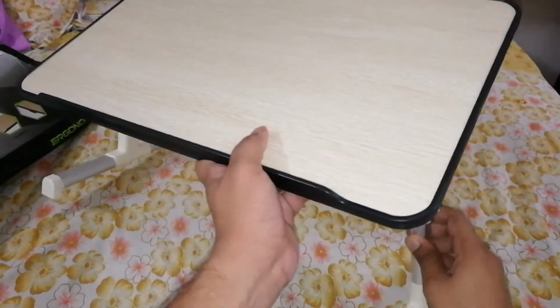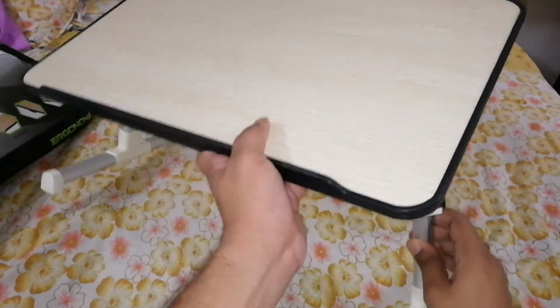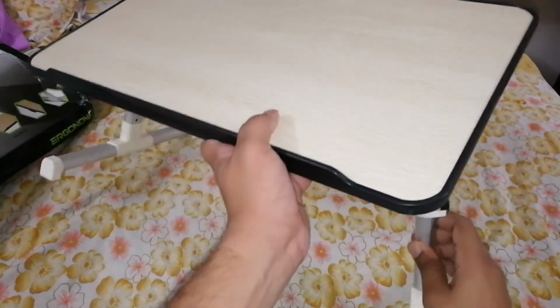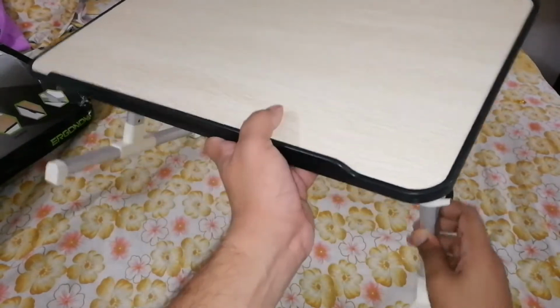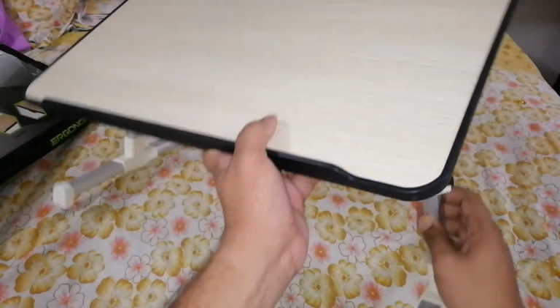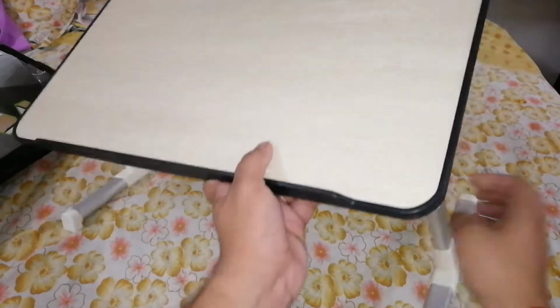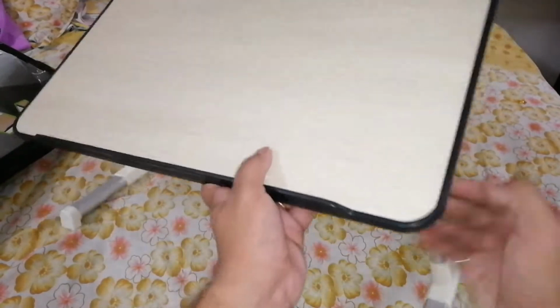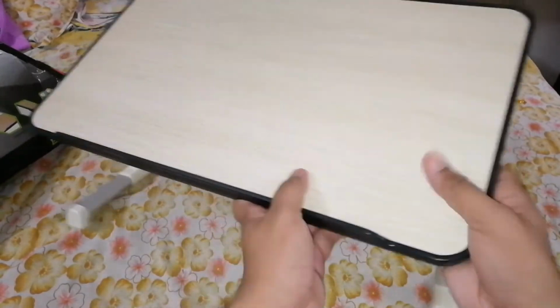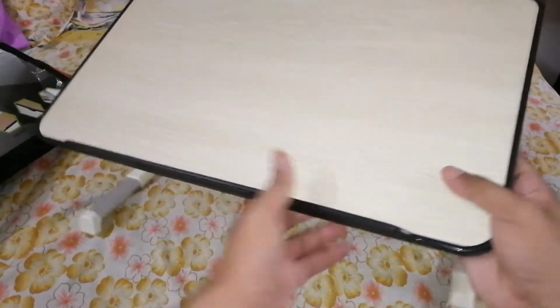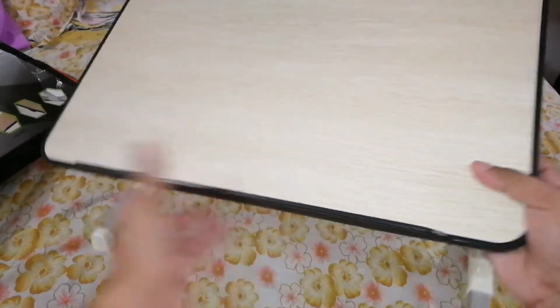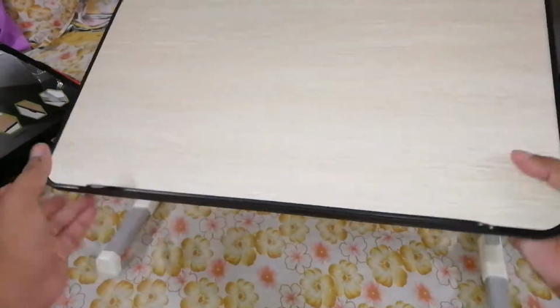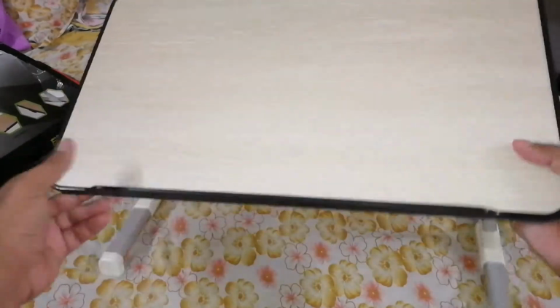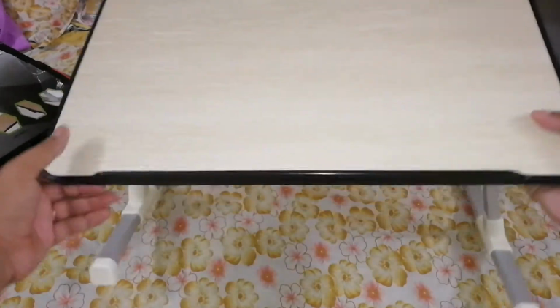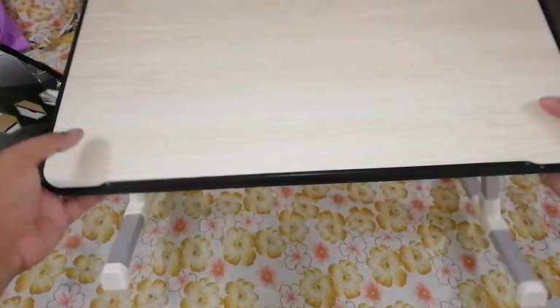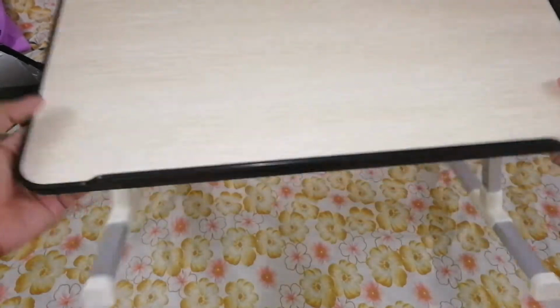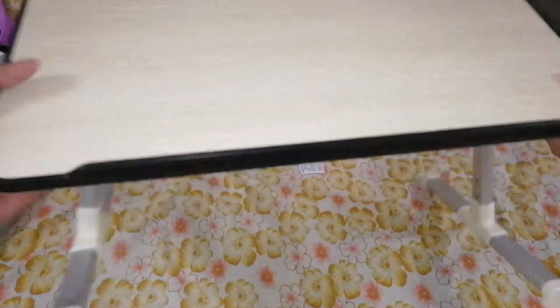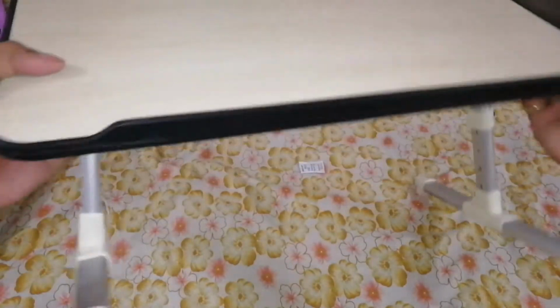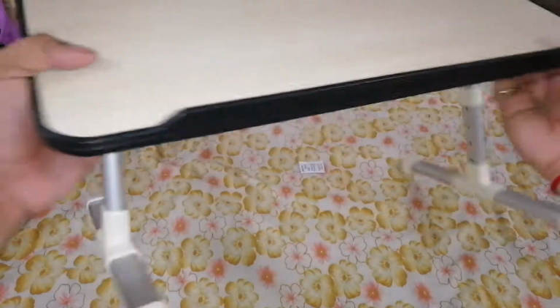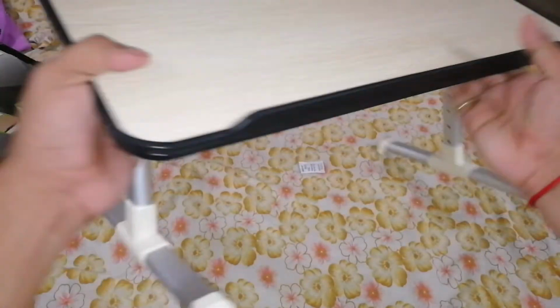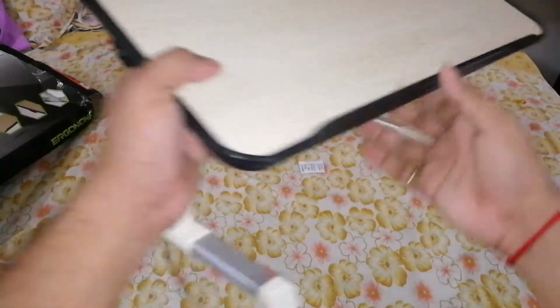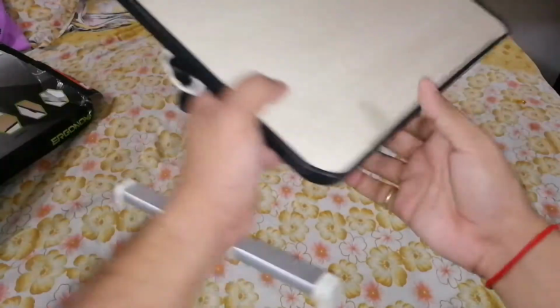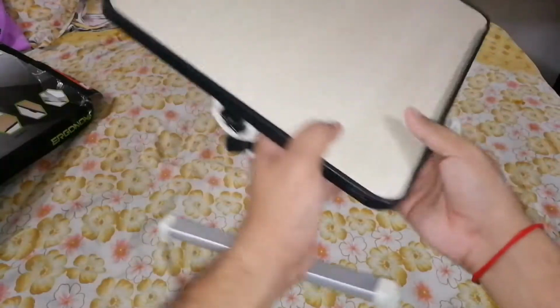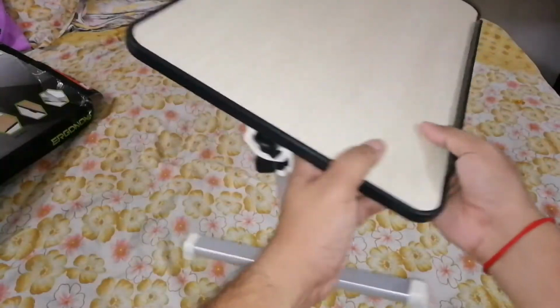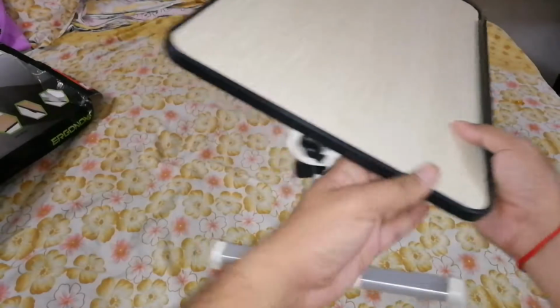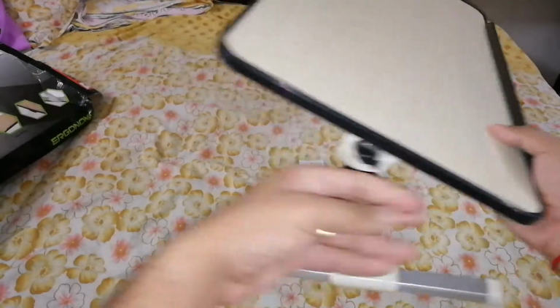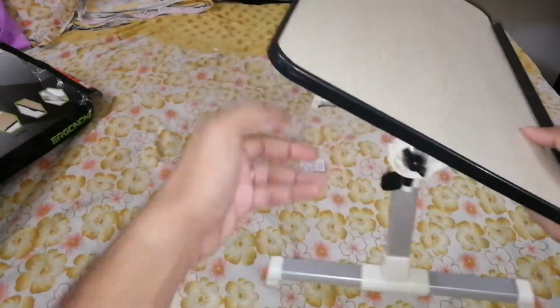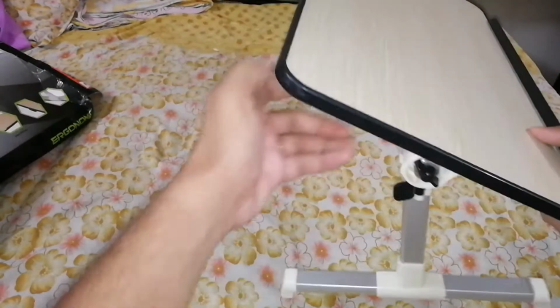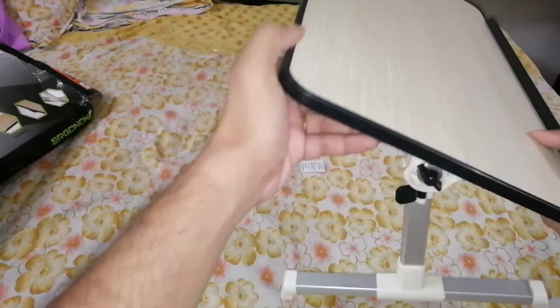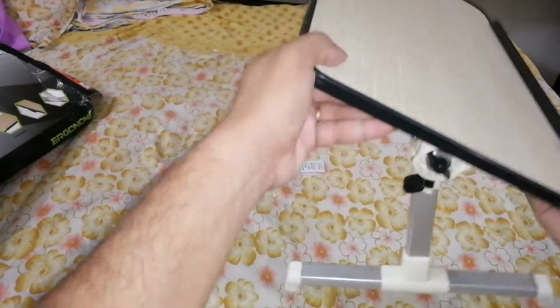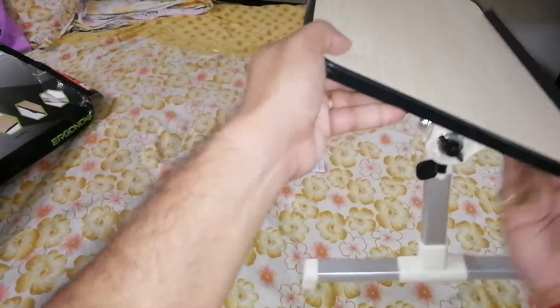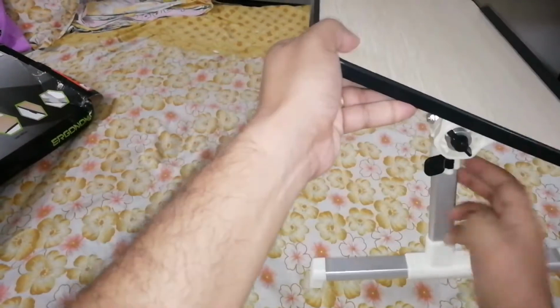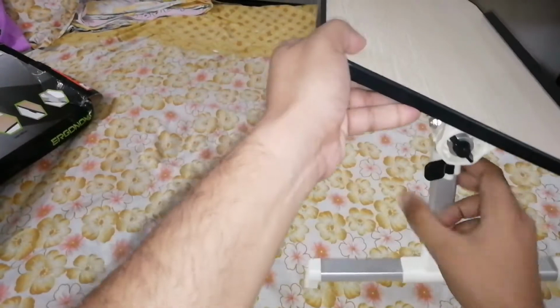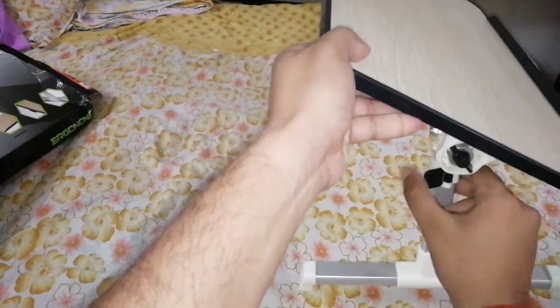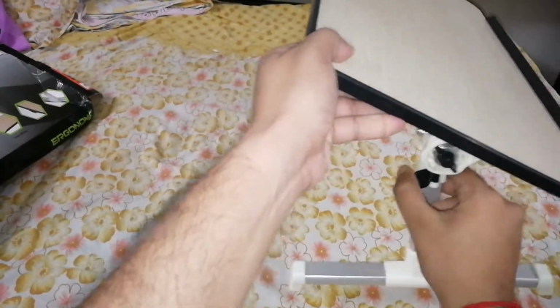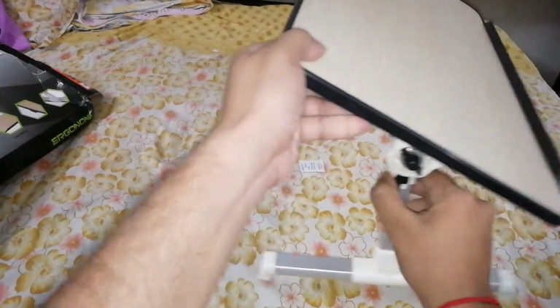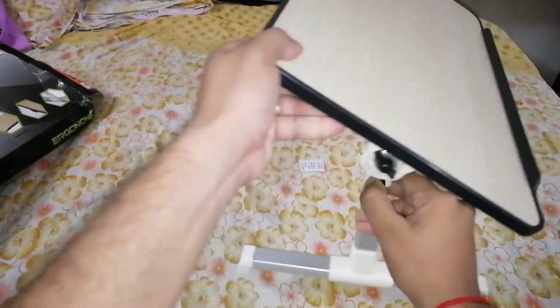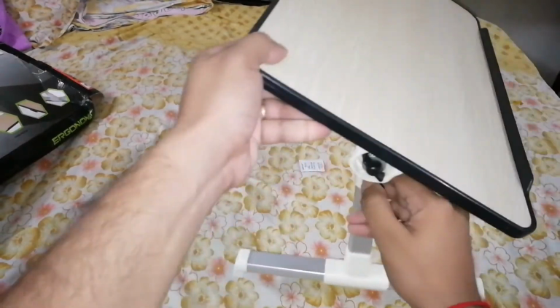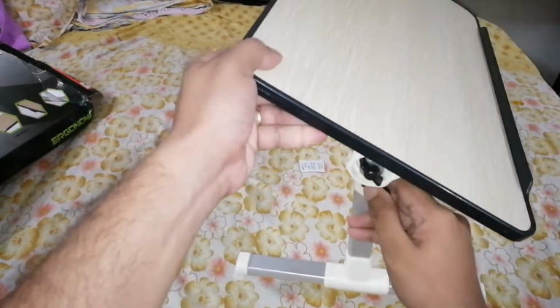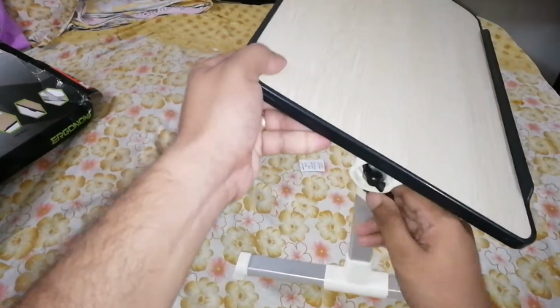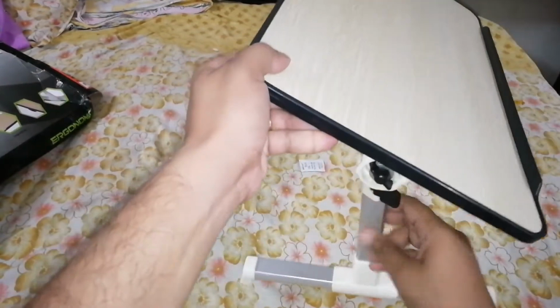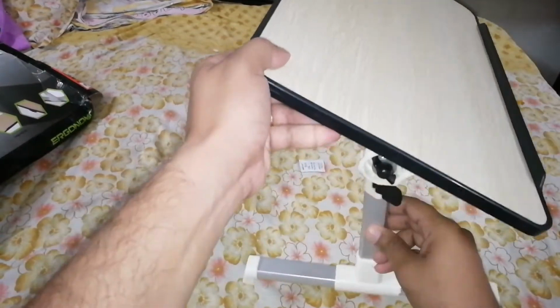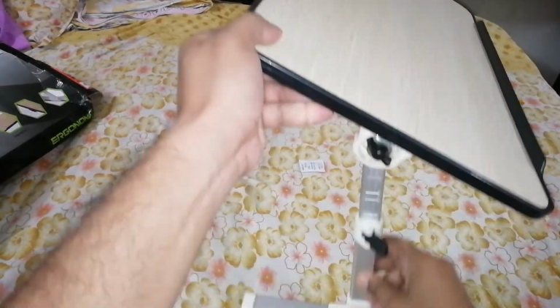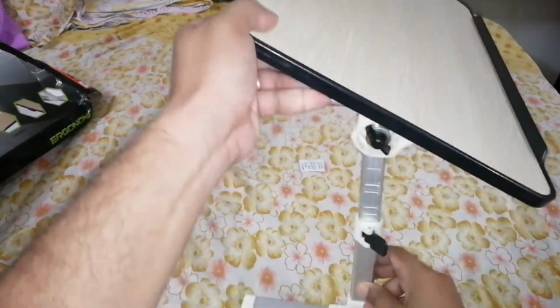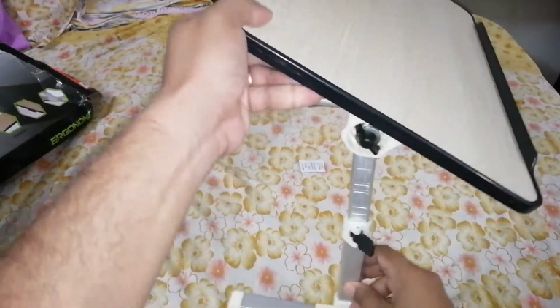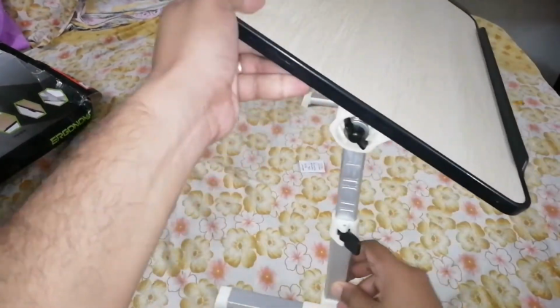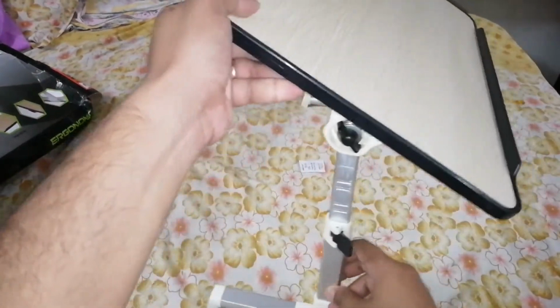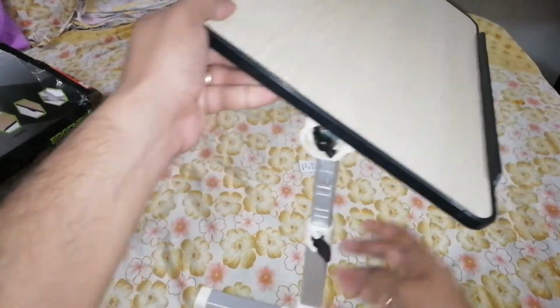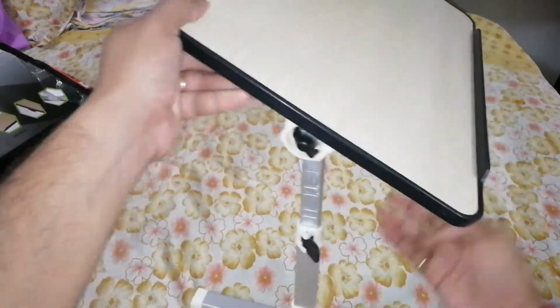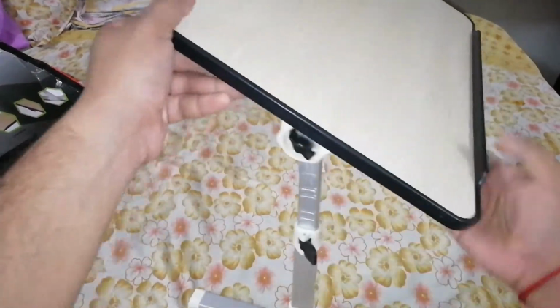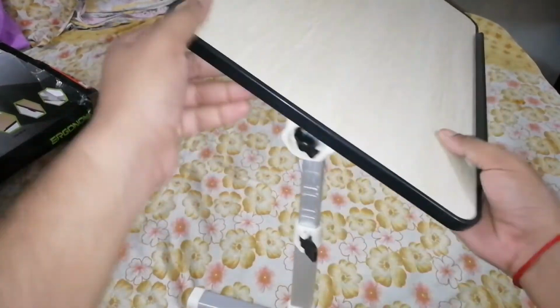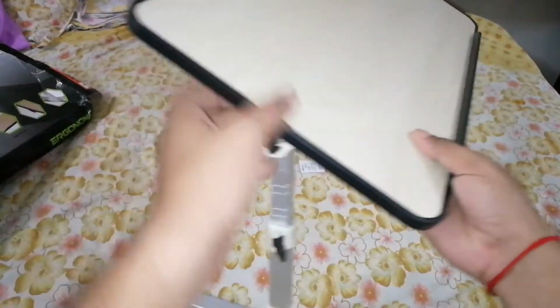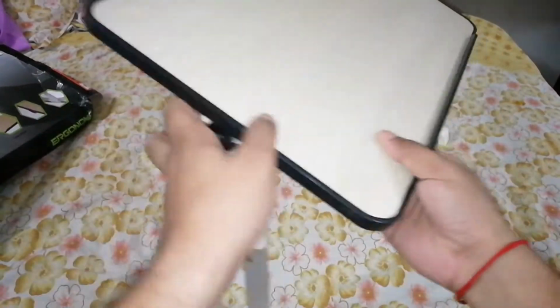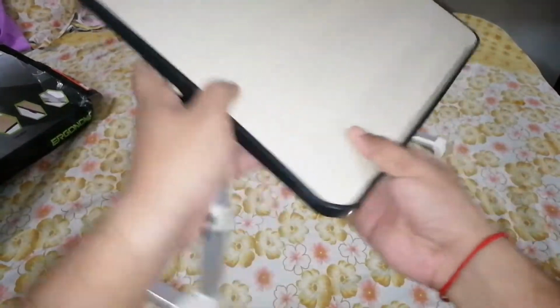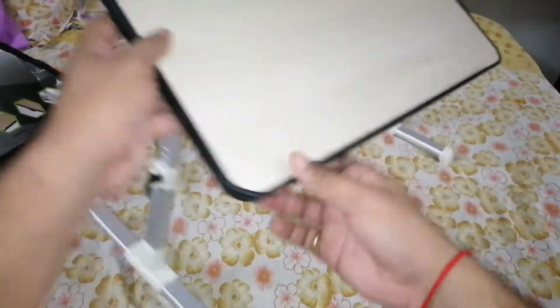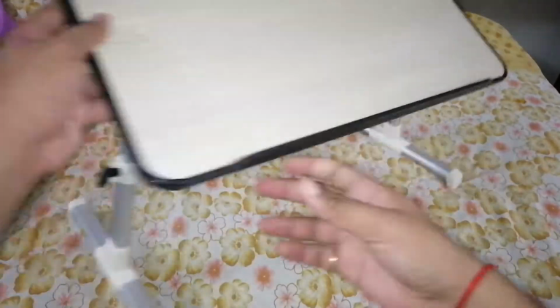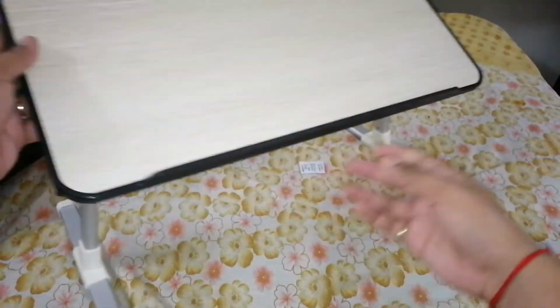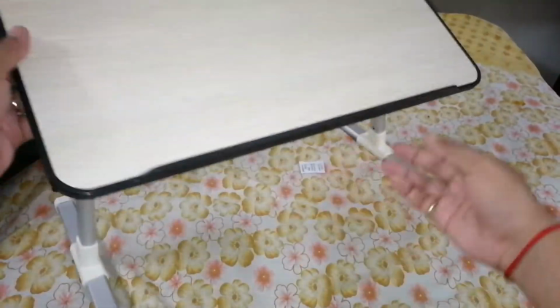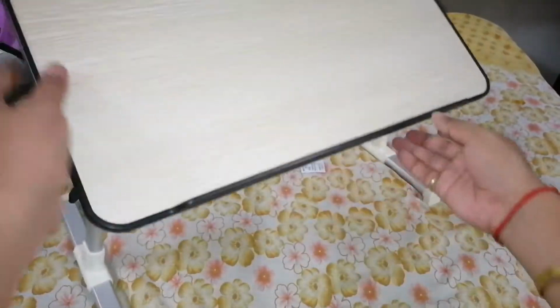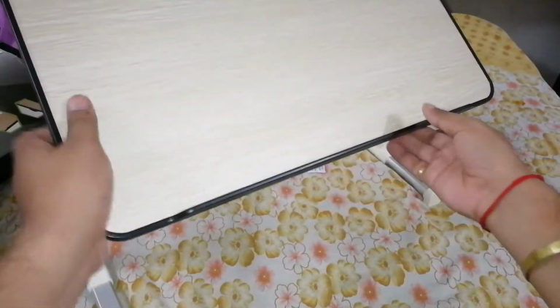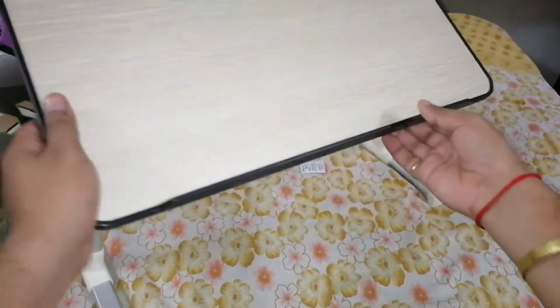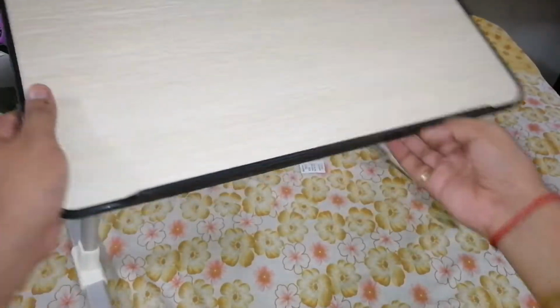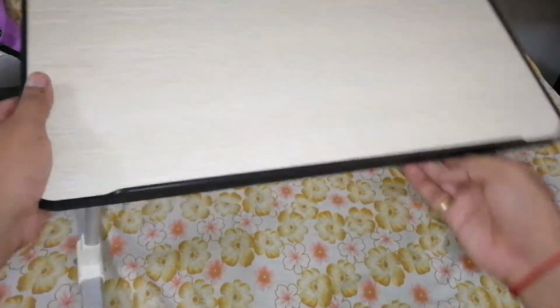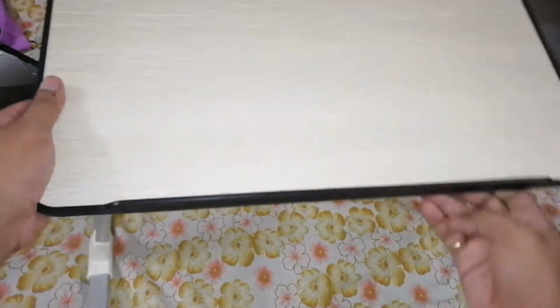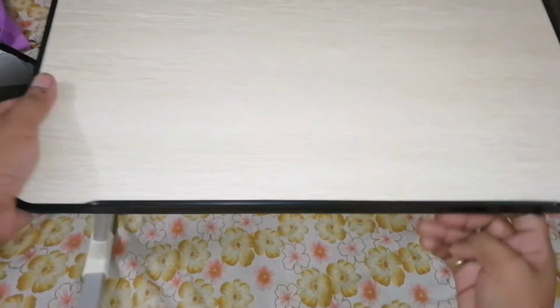It can also be adjusted — the height can be adjusted like this, as you can see.